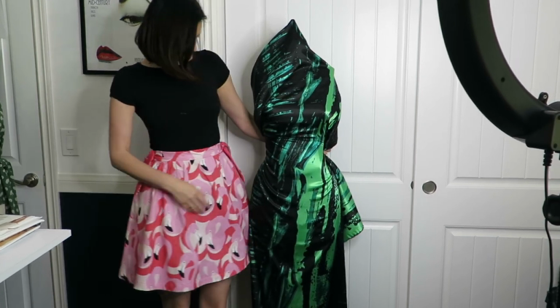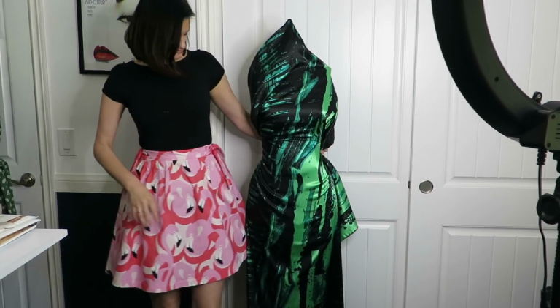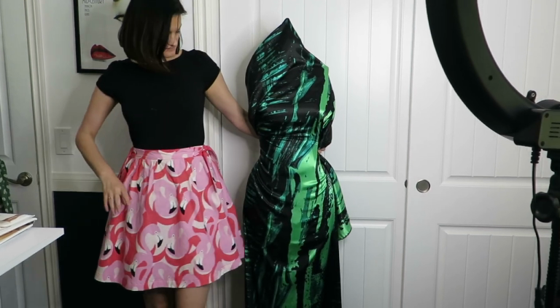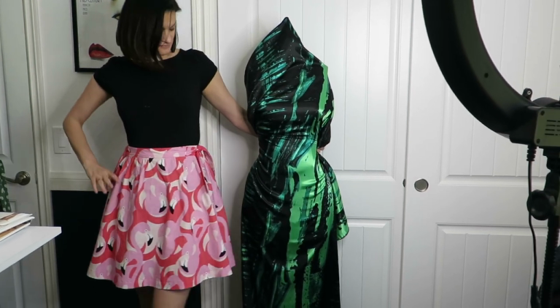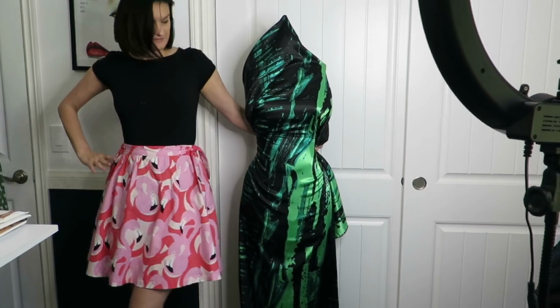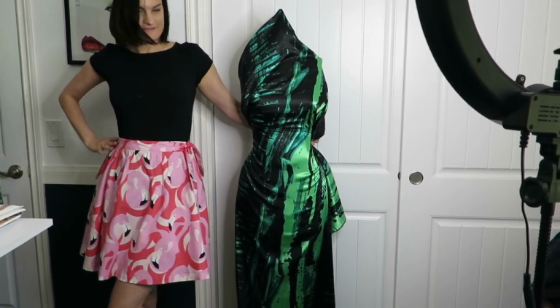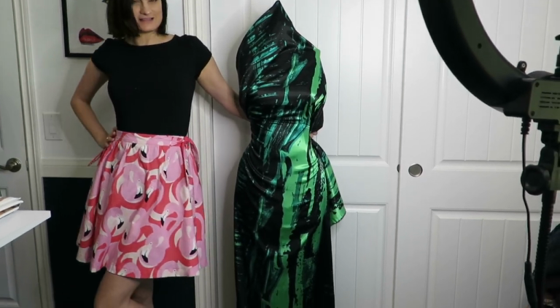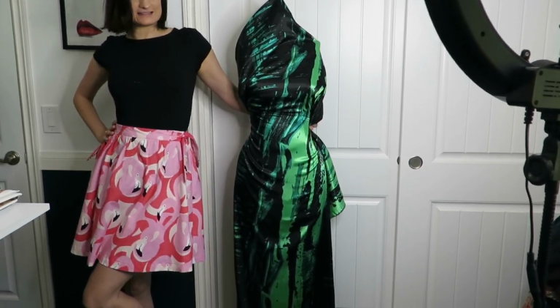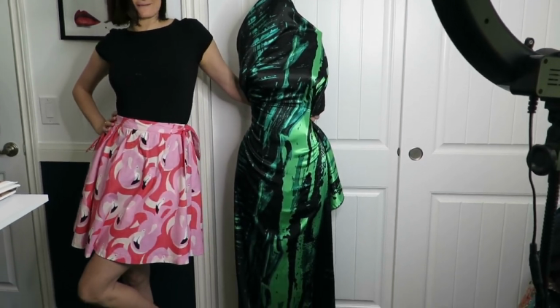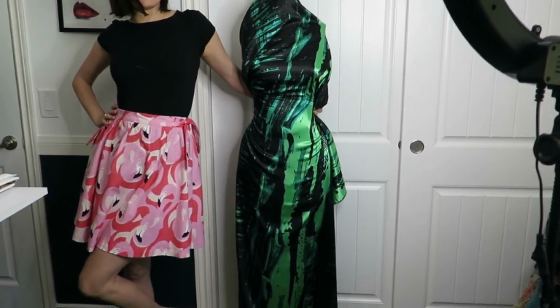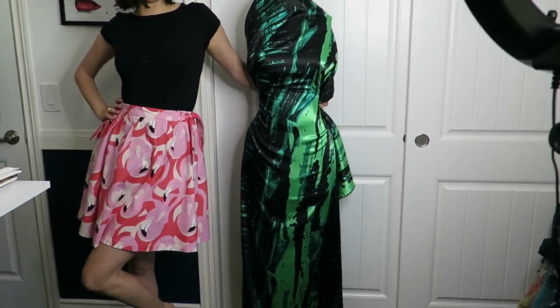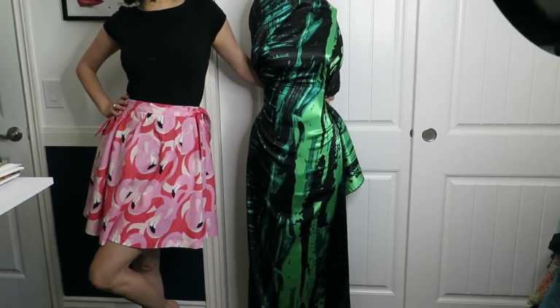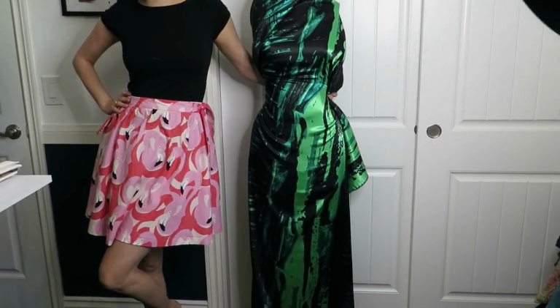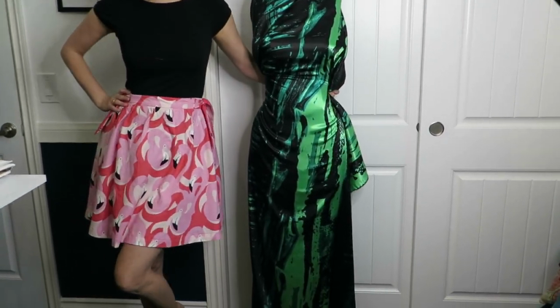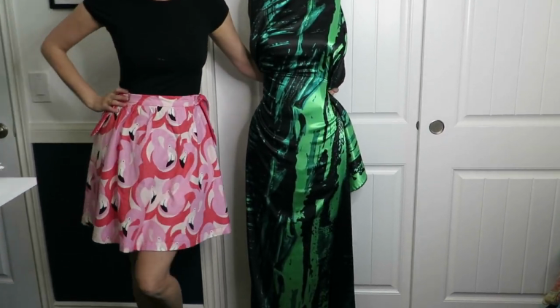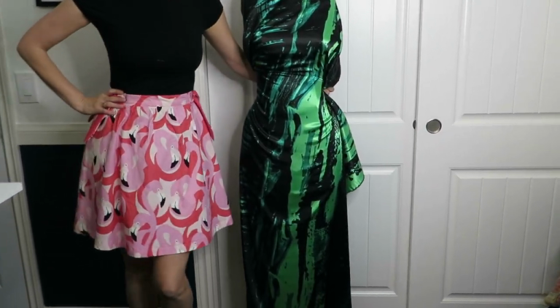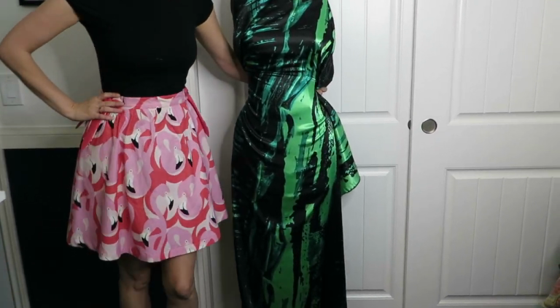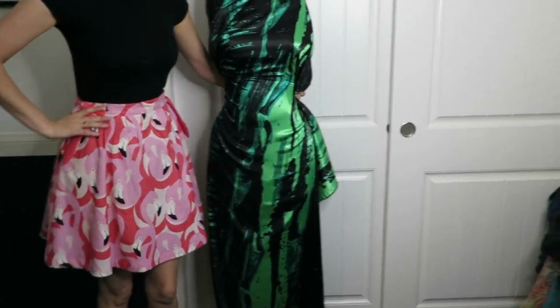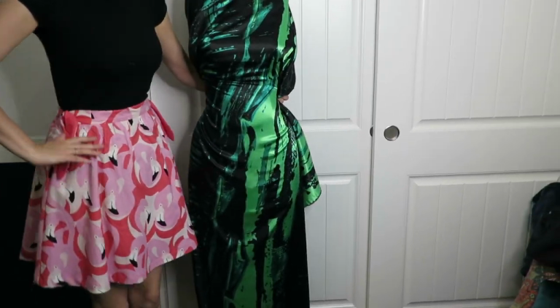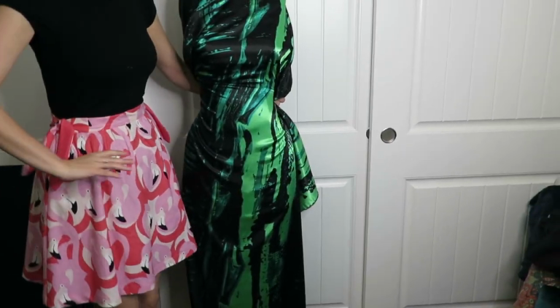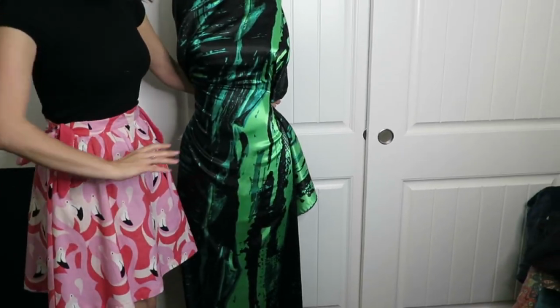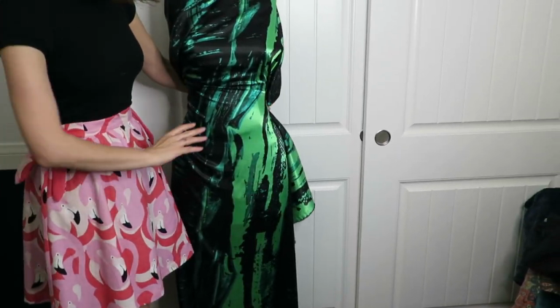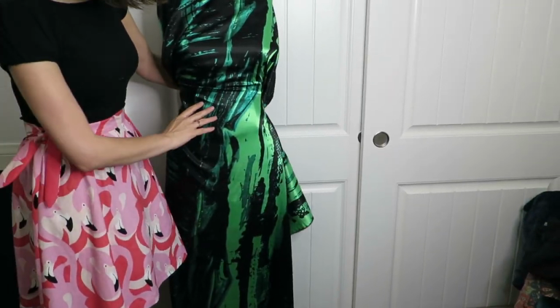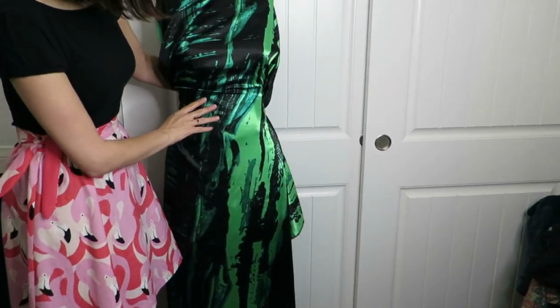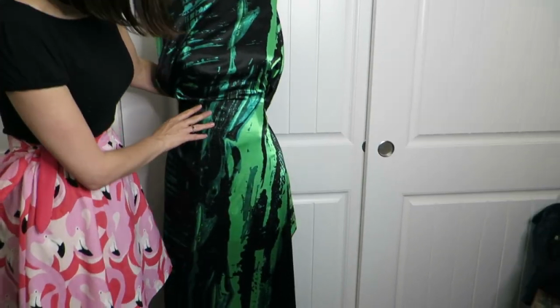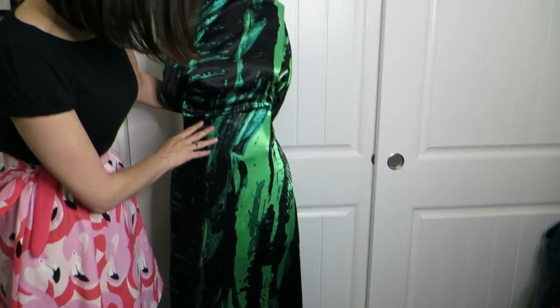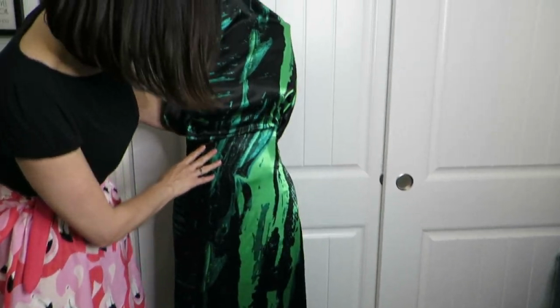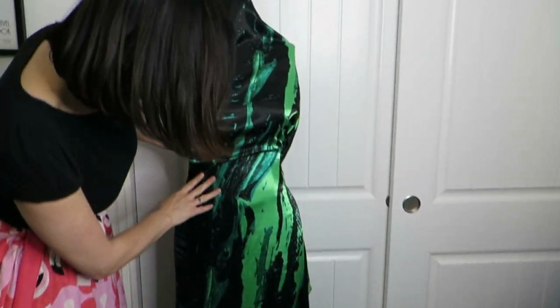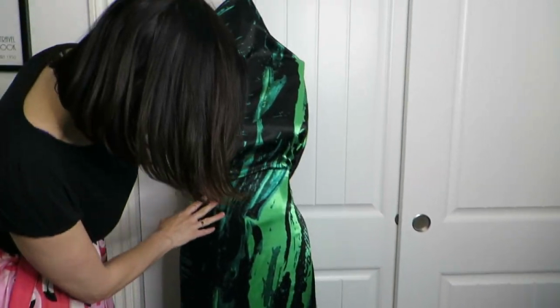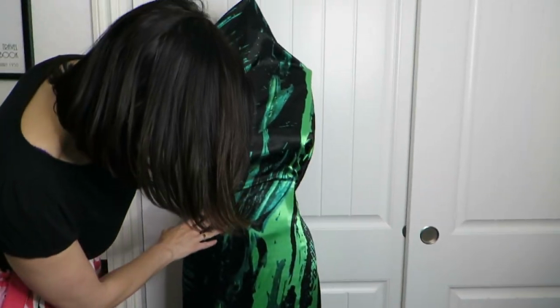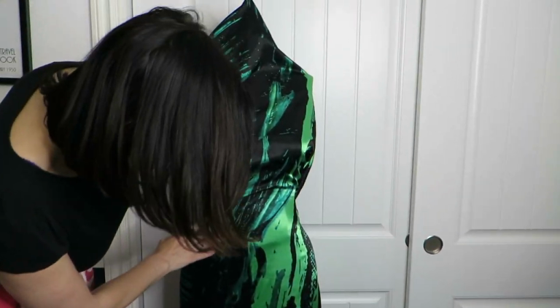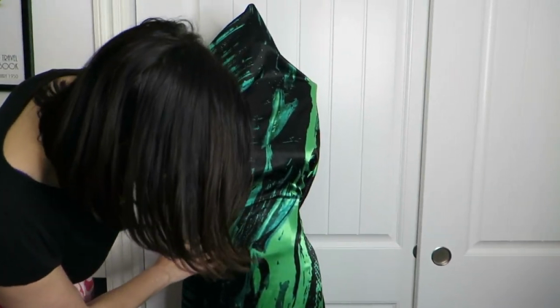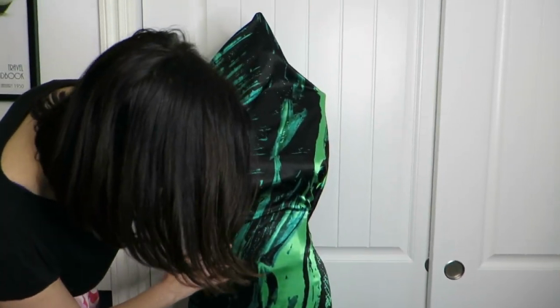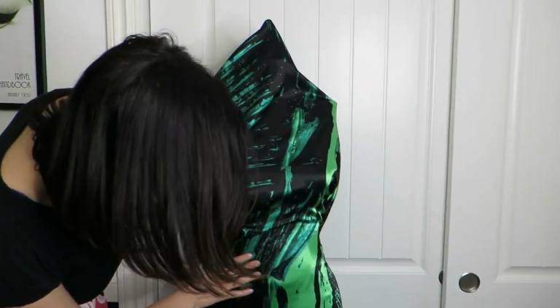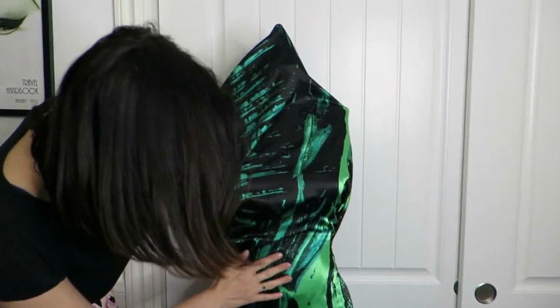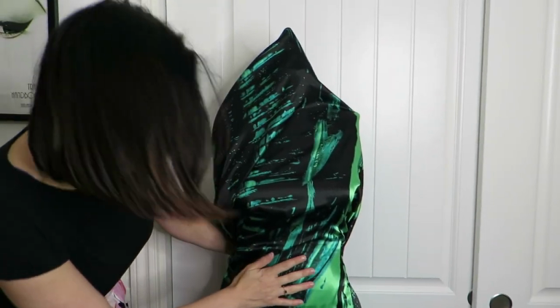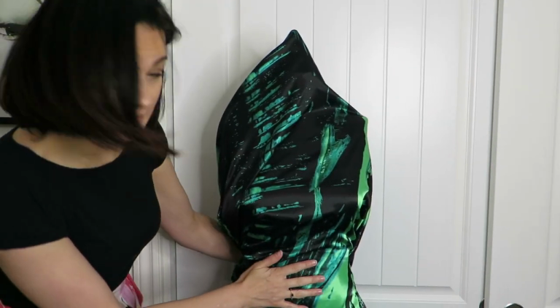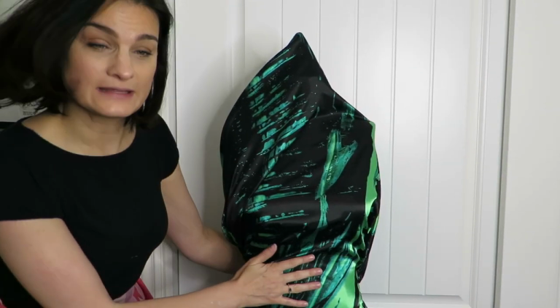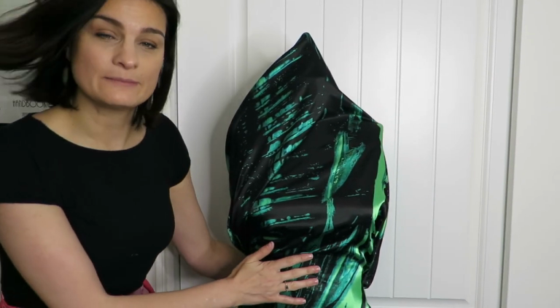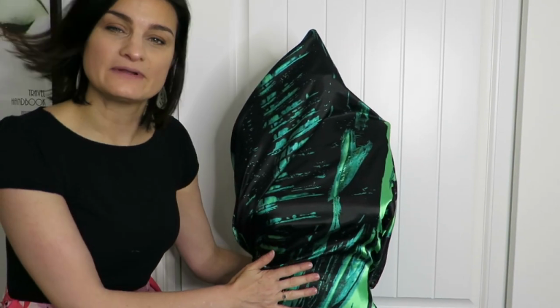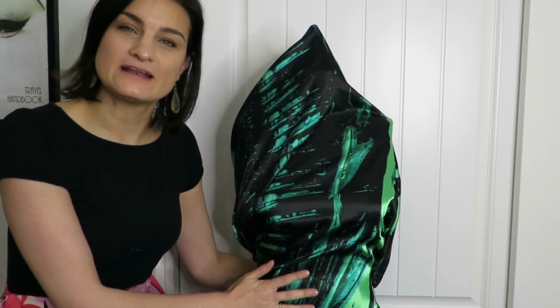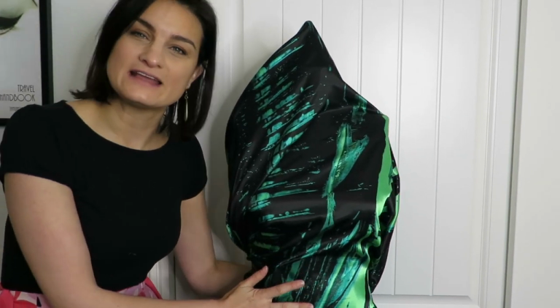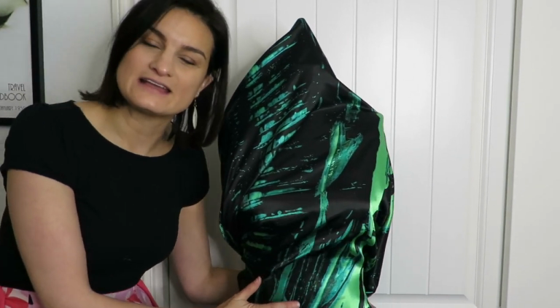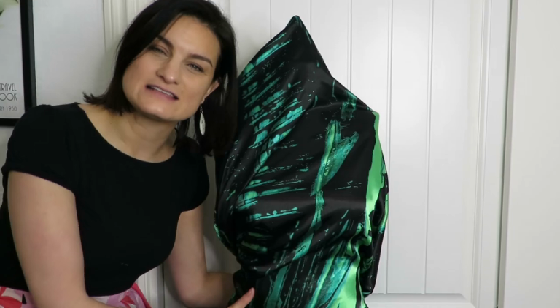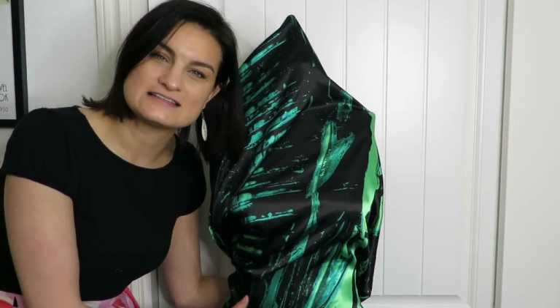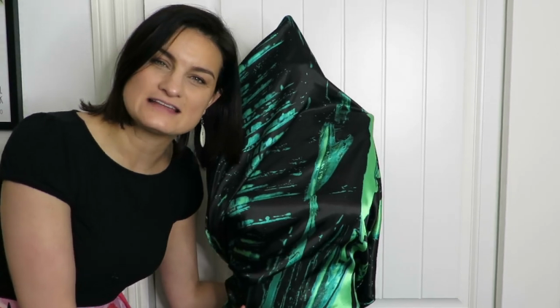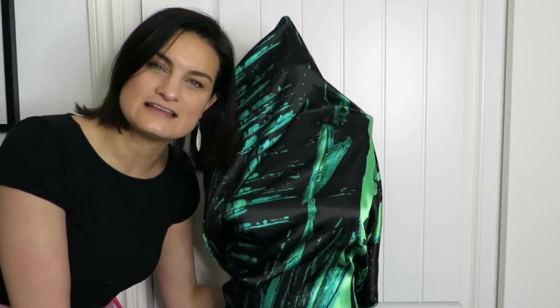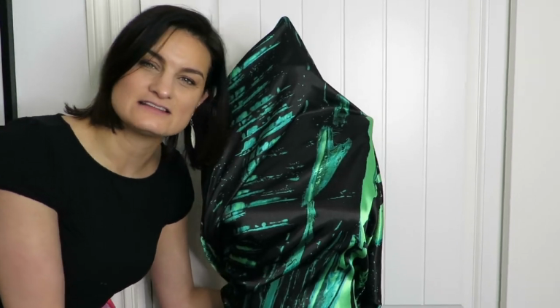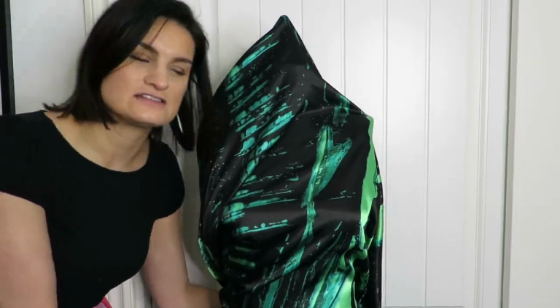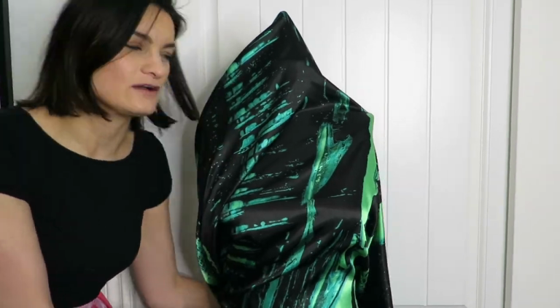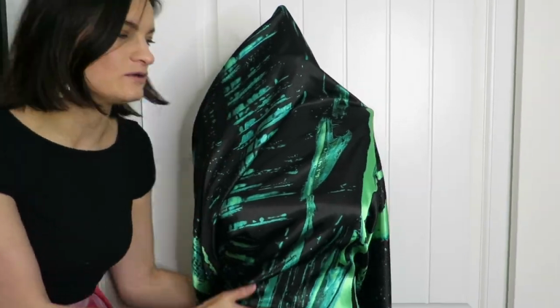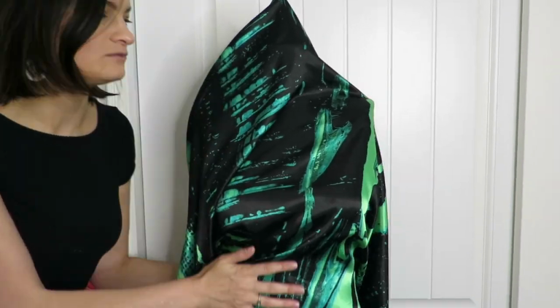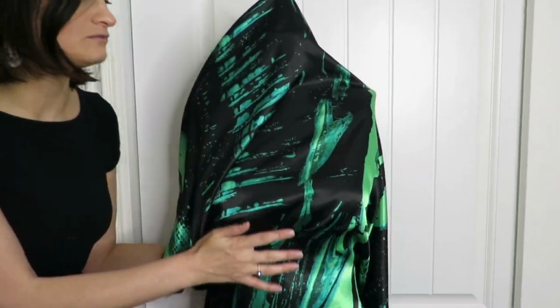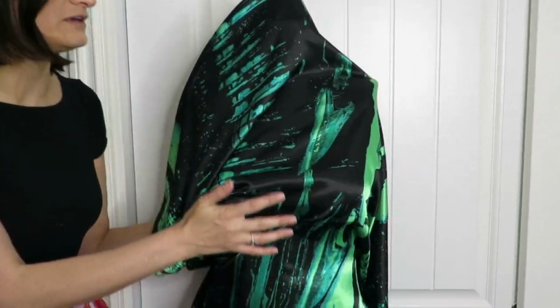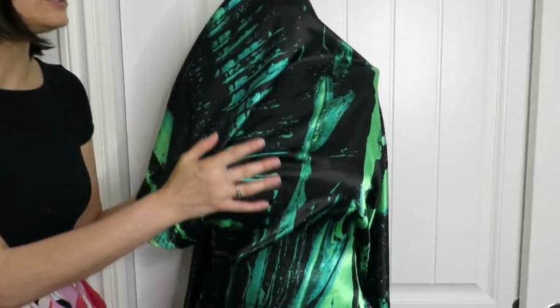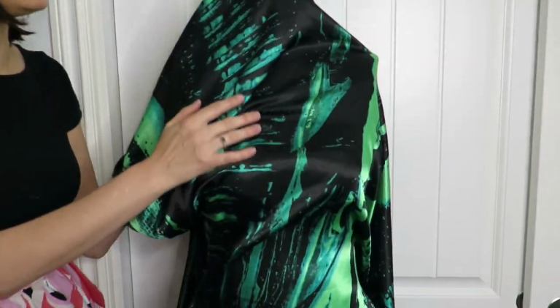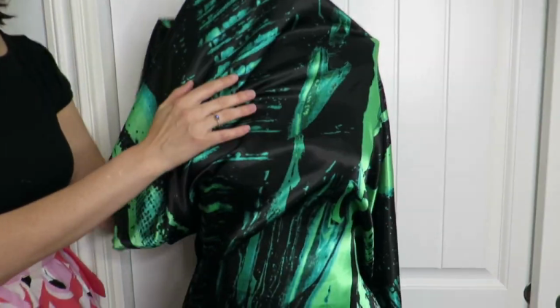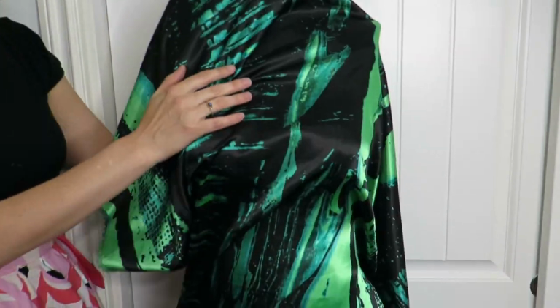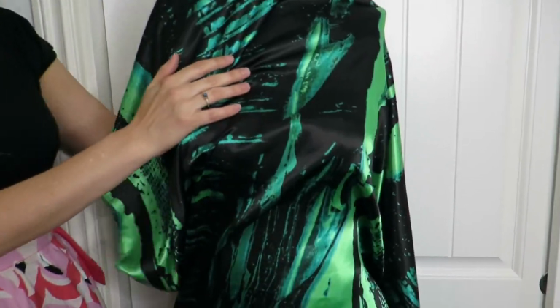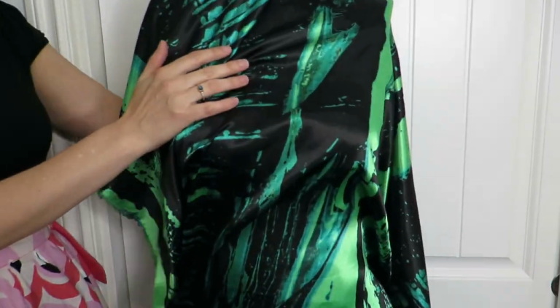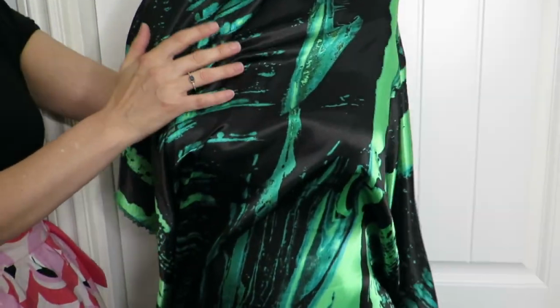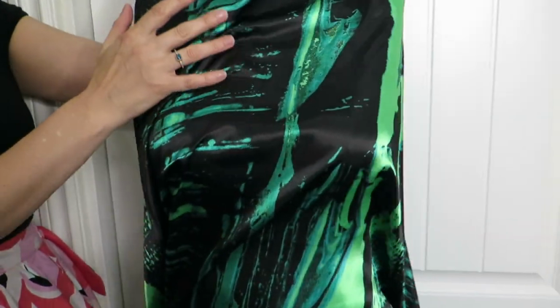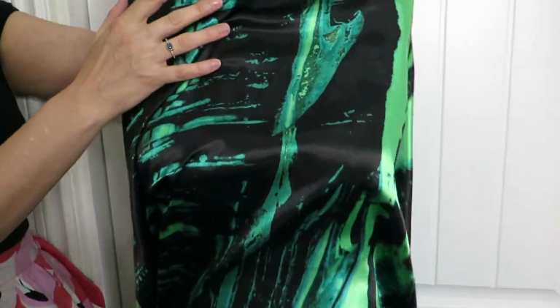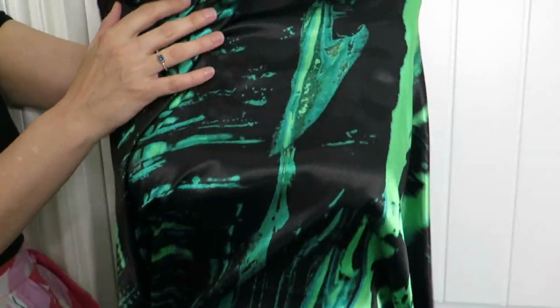See how pretty that's going to be? That's going to be amazing. It is really pretty, isn't it? I love it.